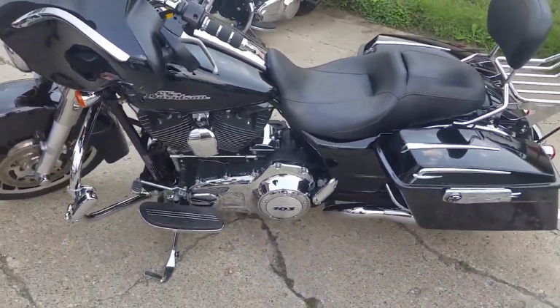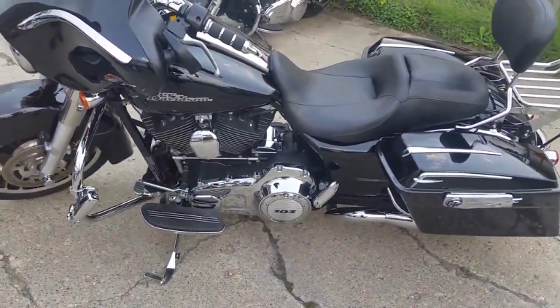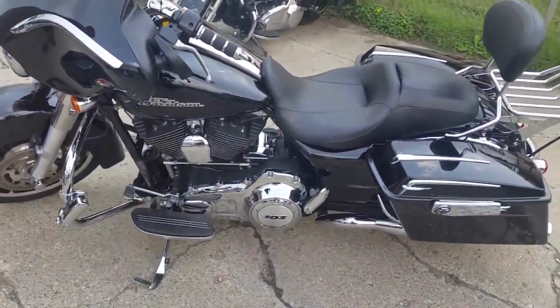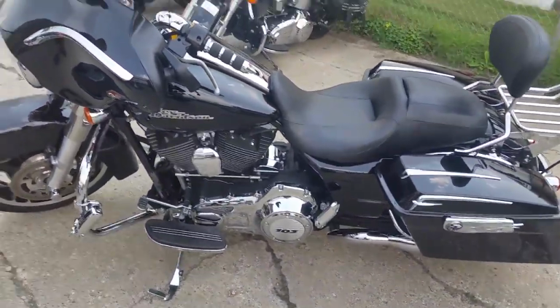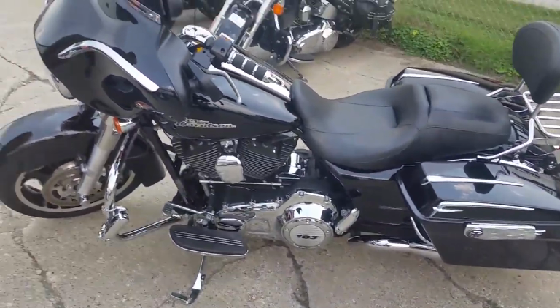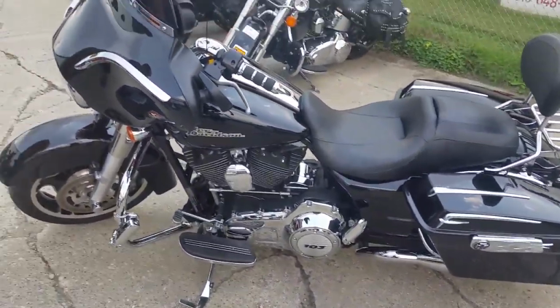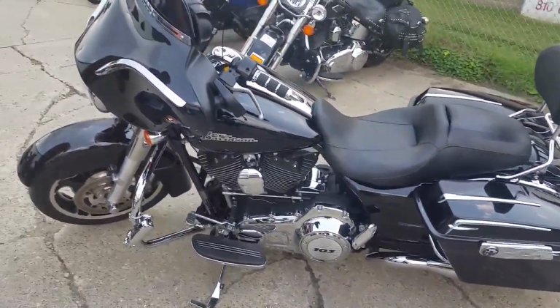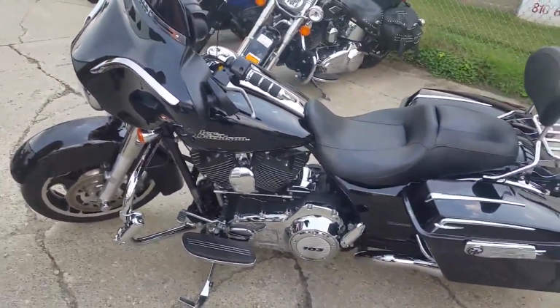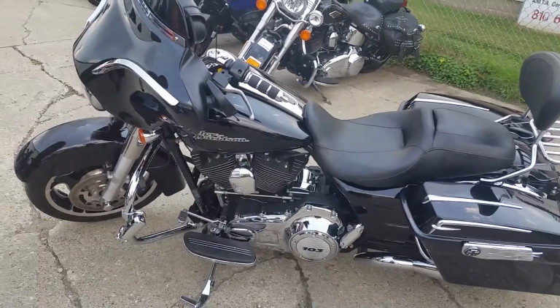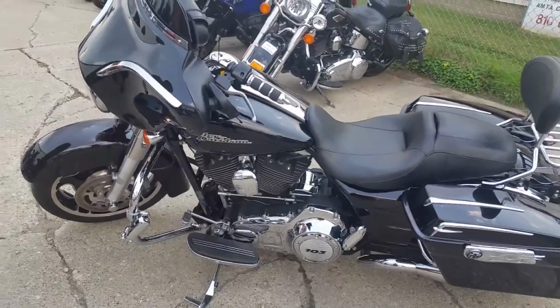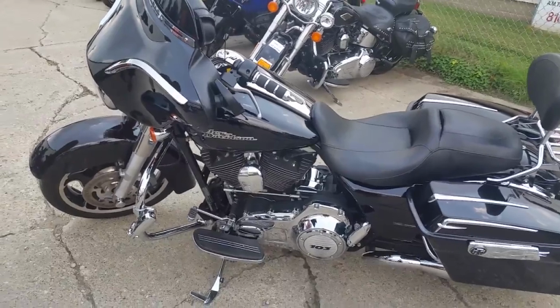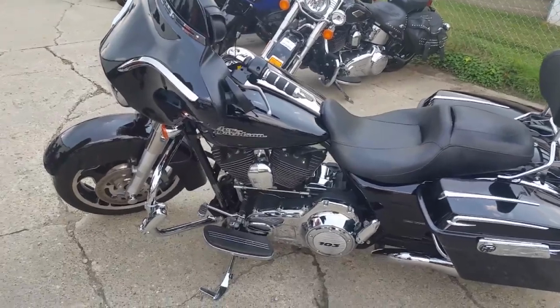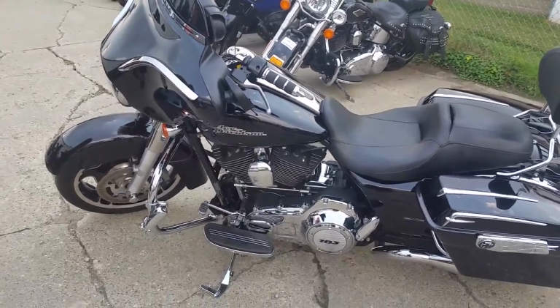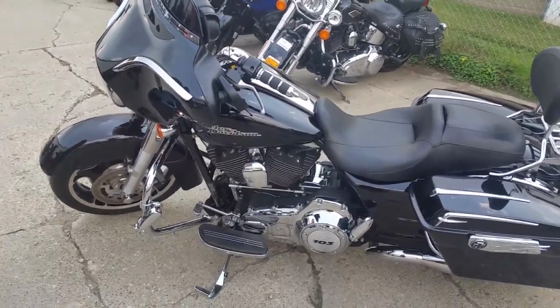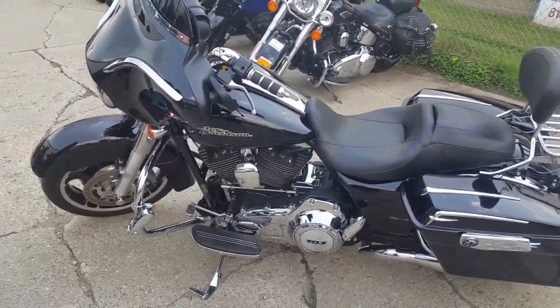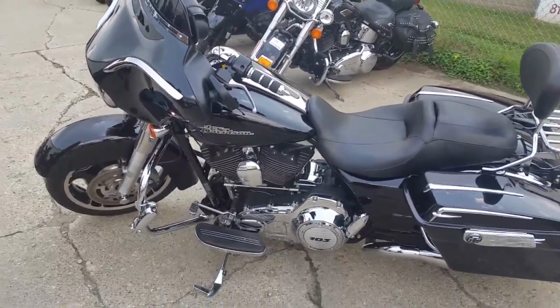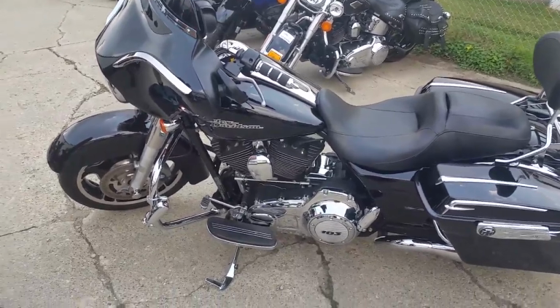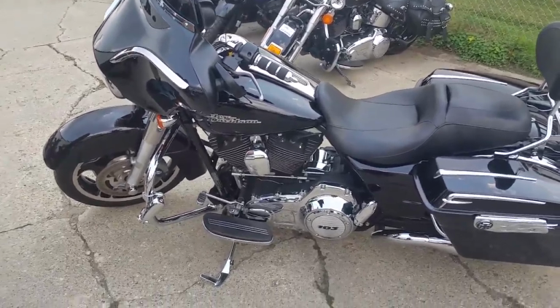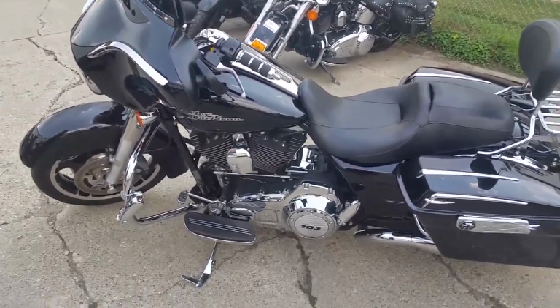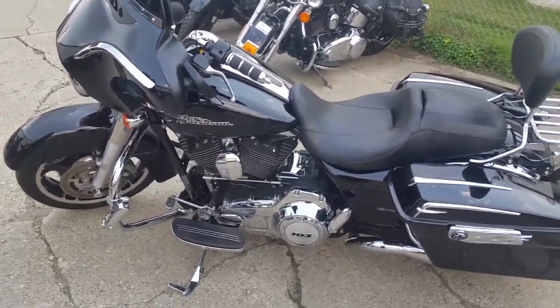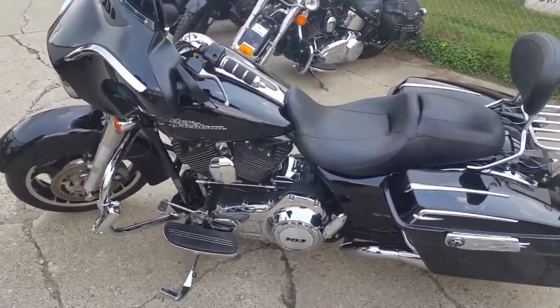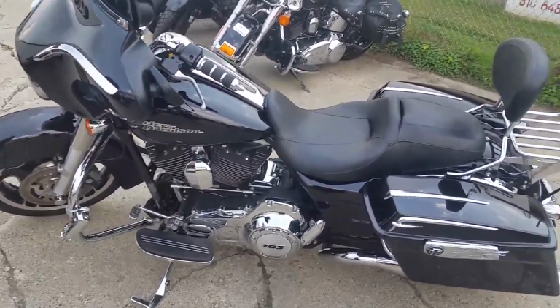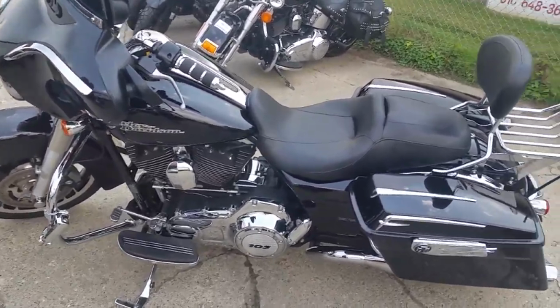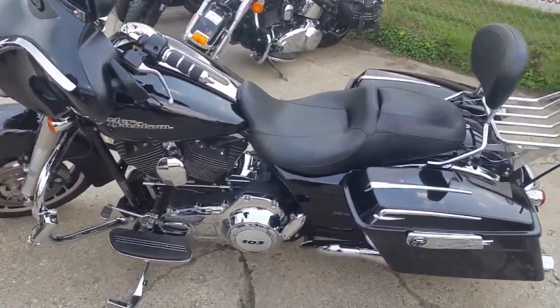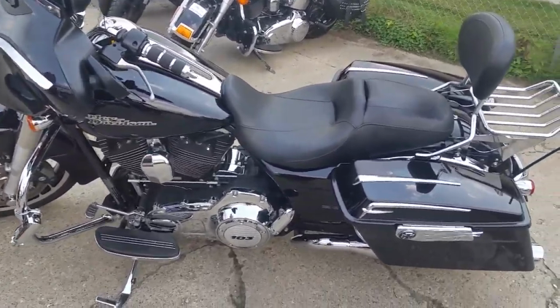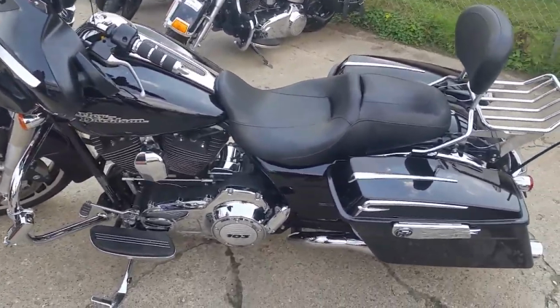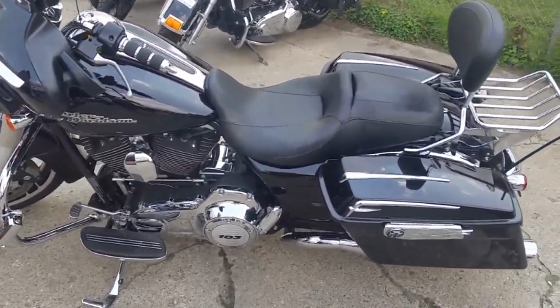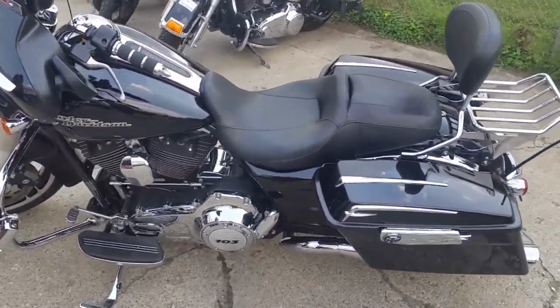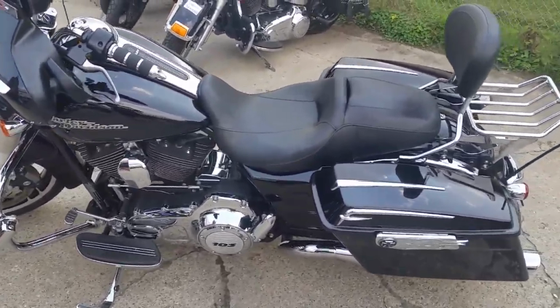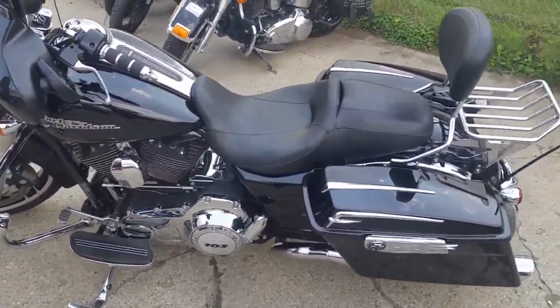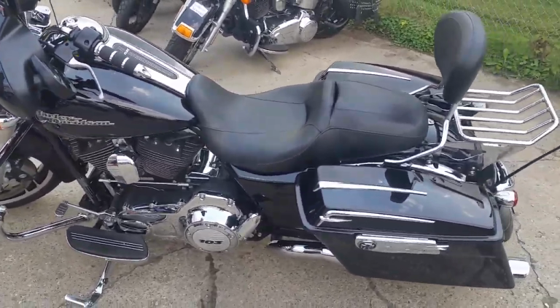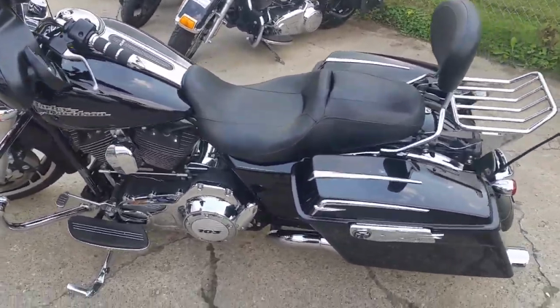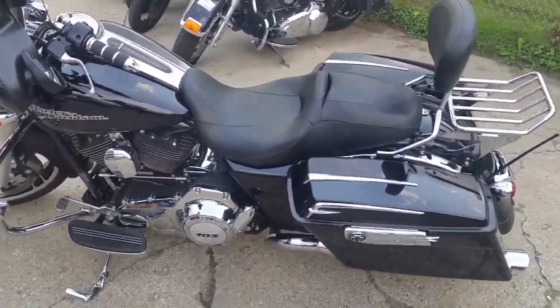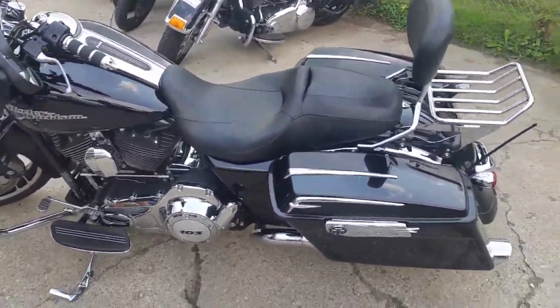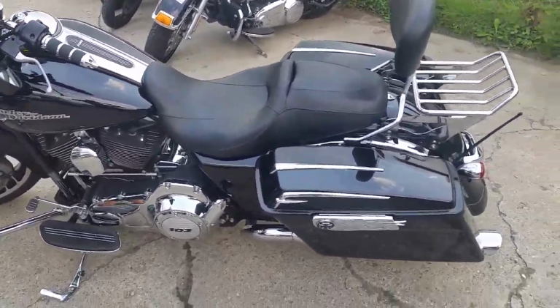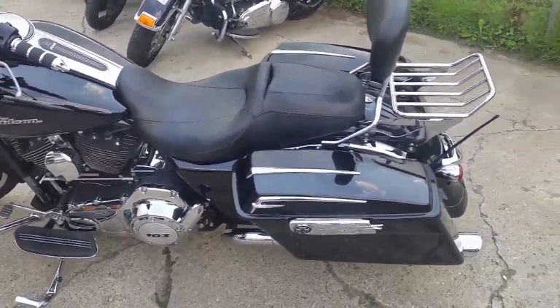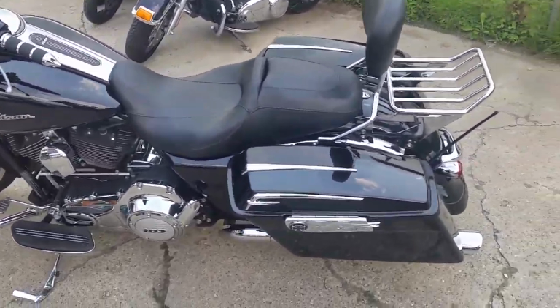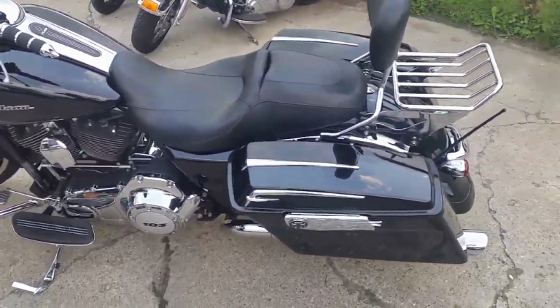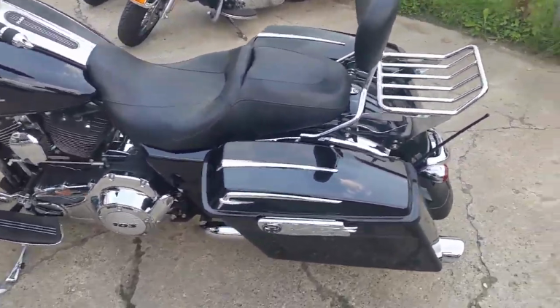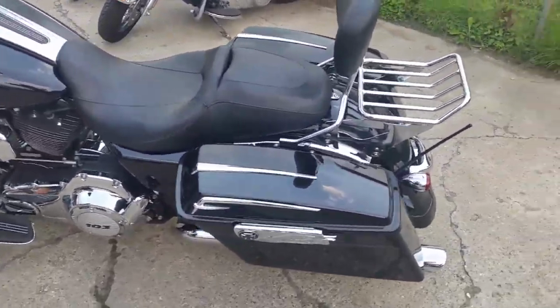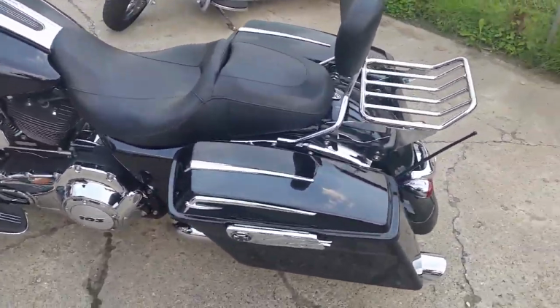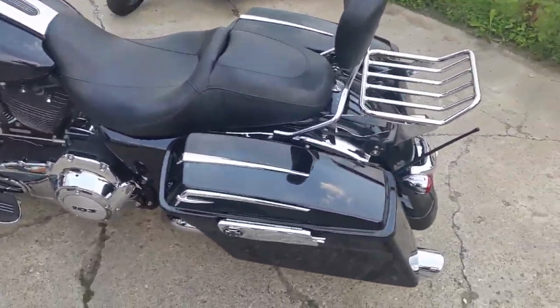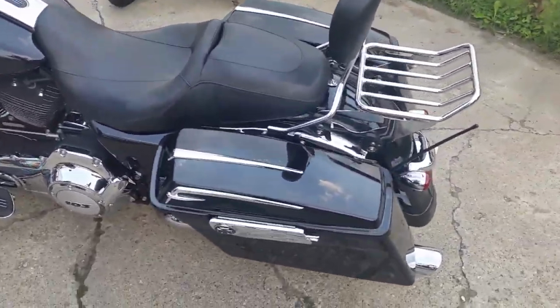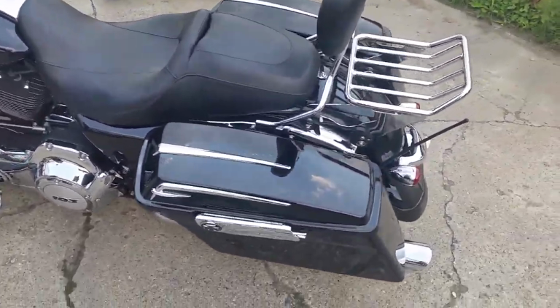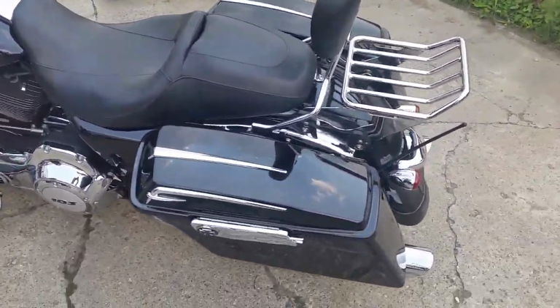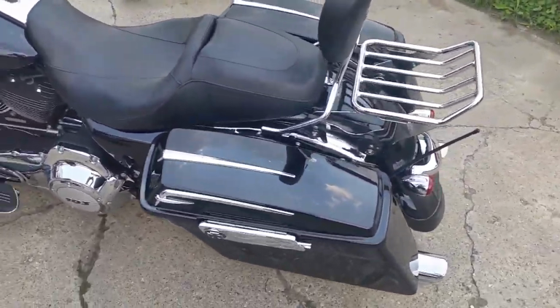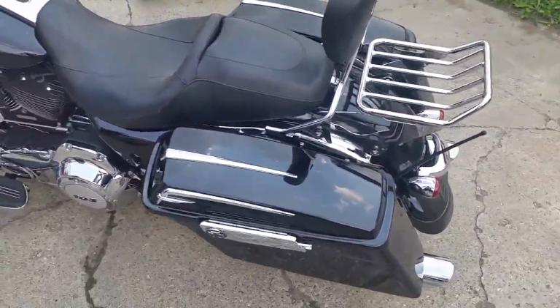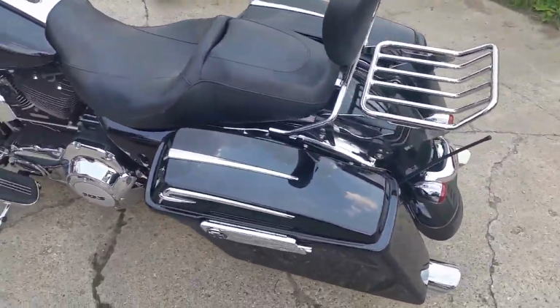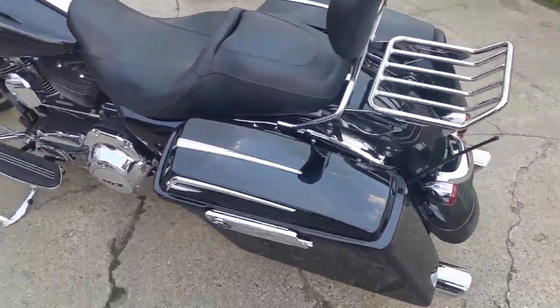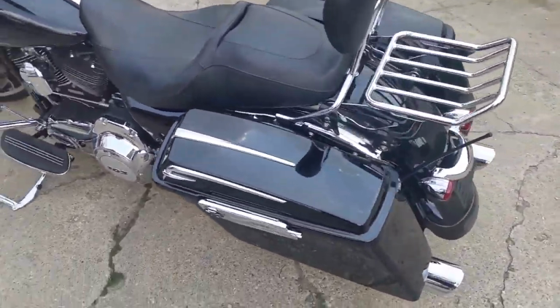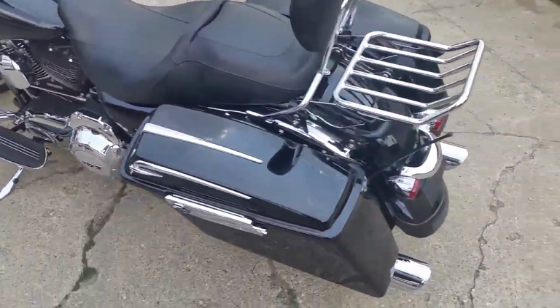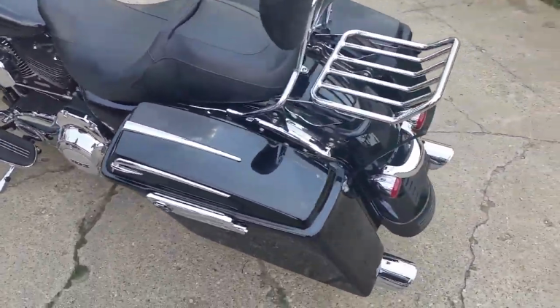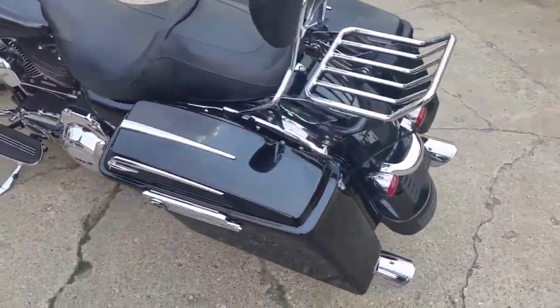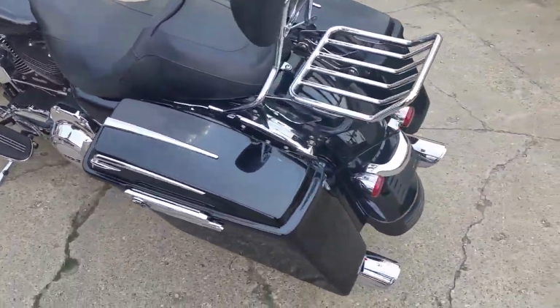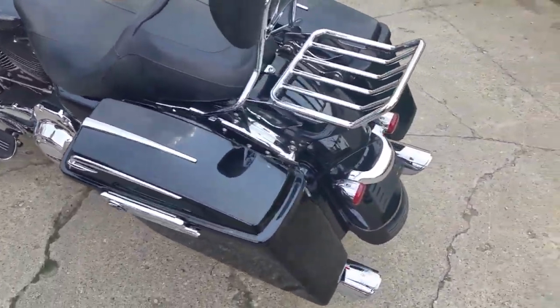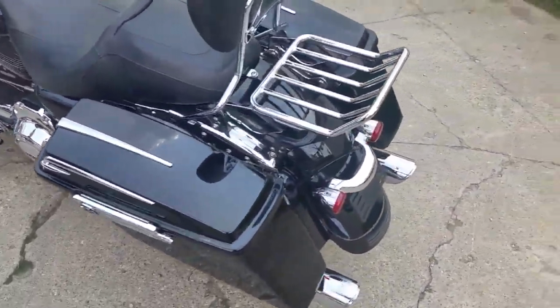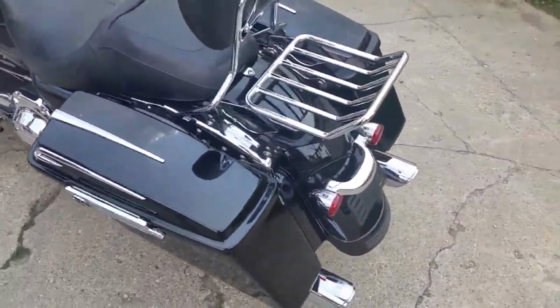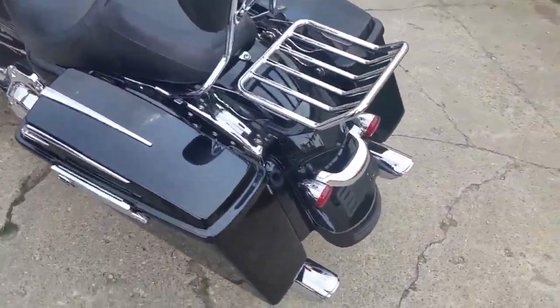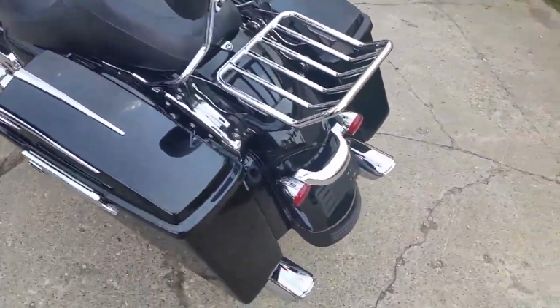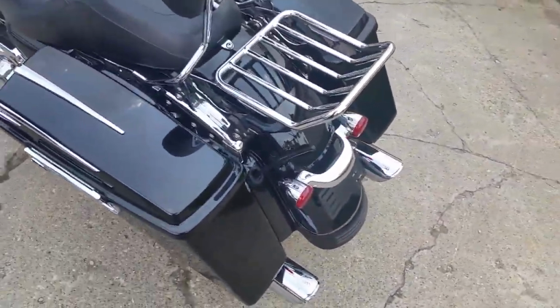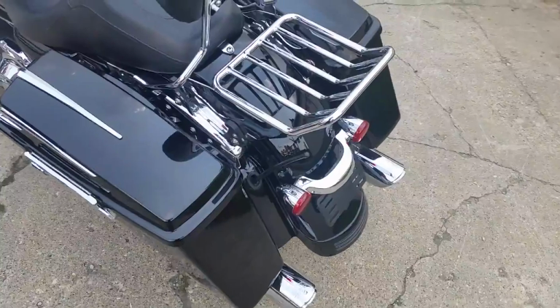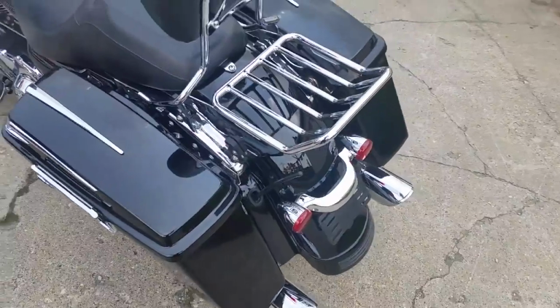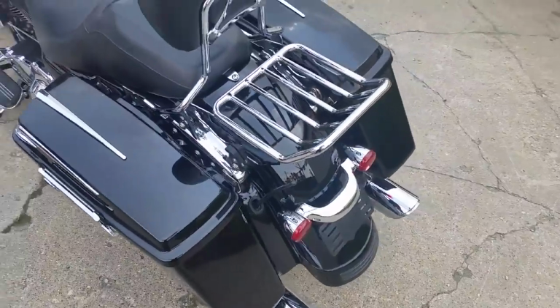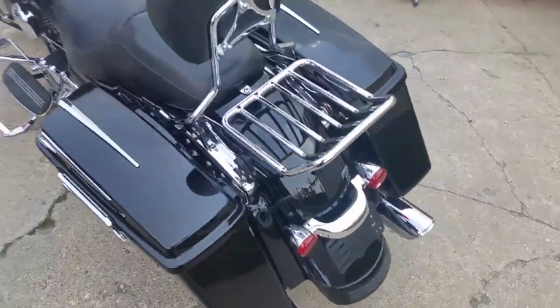Gloss black with tons of chrome, Screamin' Eagle cam kit, stage 1 kit, Vance and Hines exhaust. This bike sounds mean.